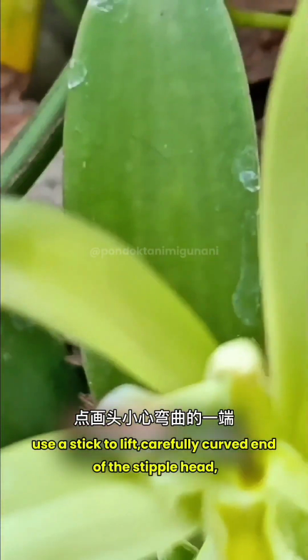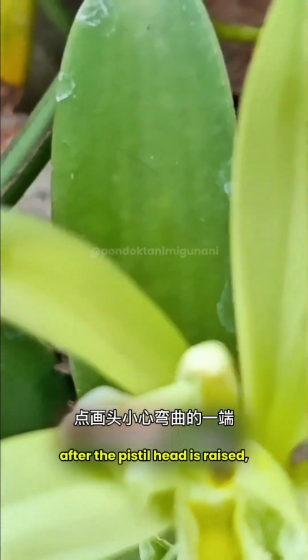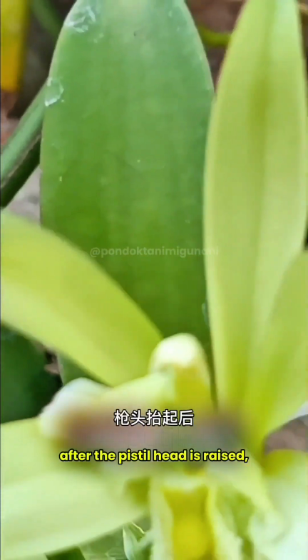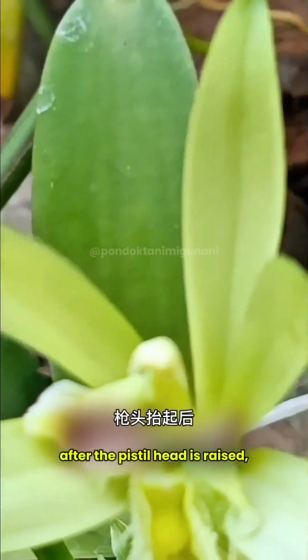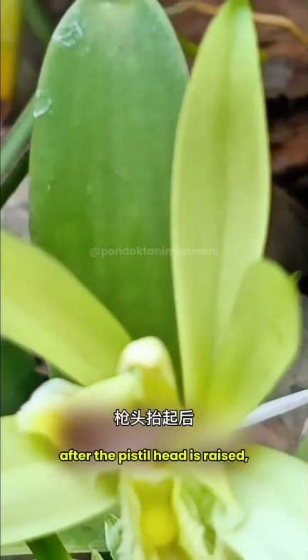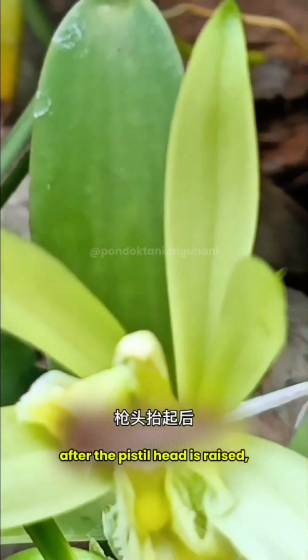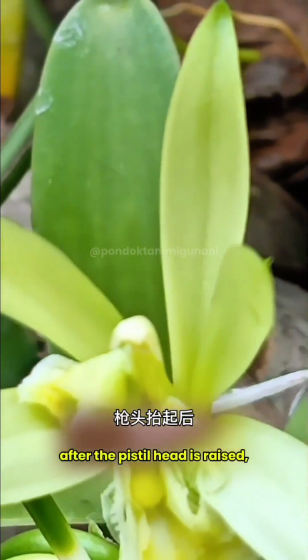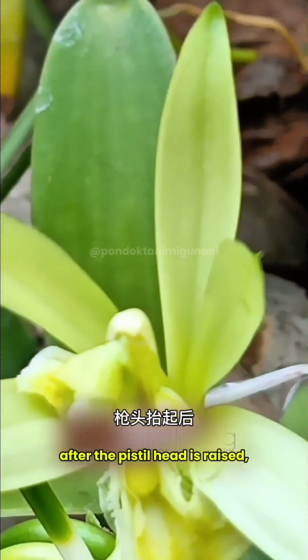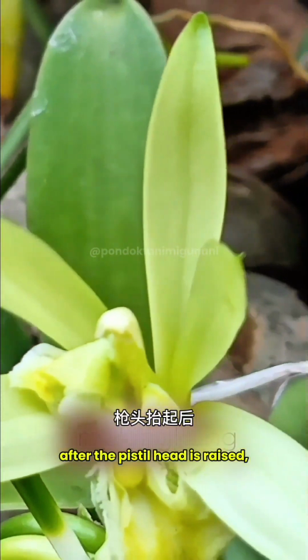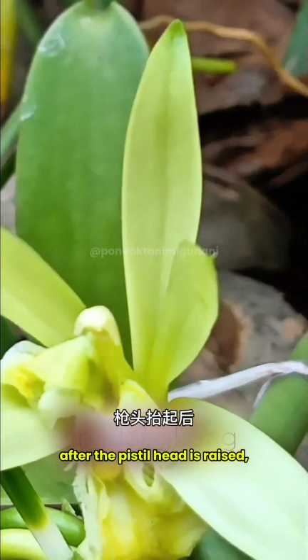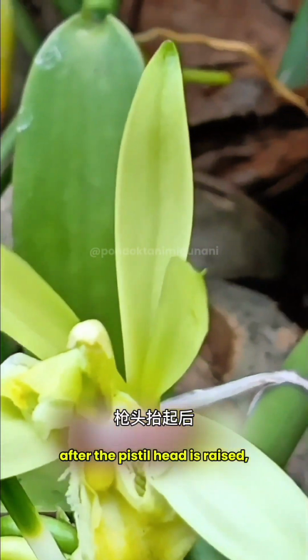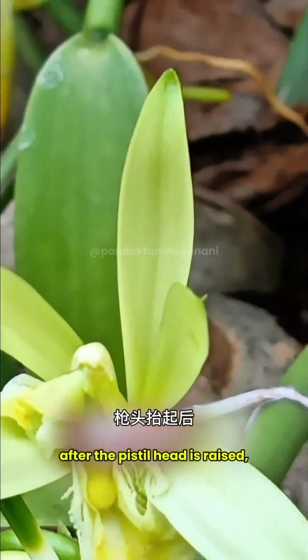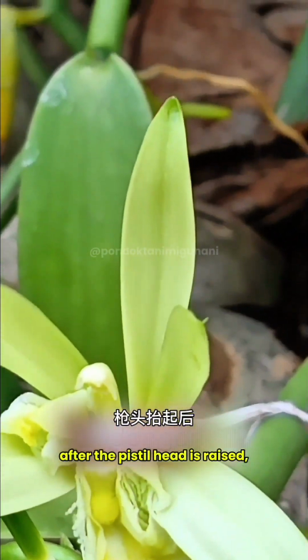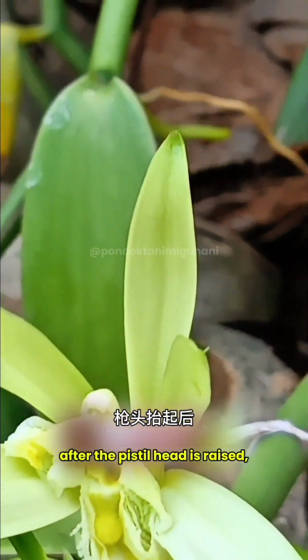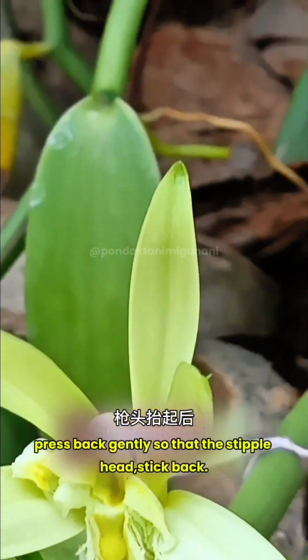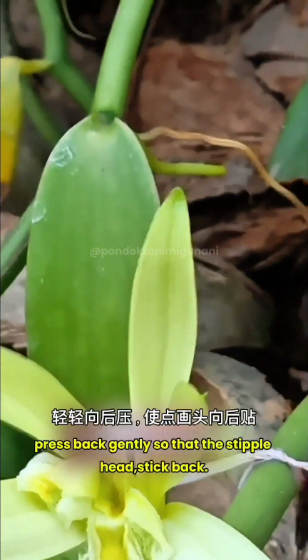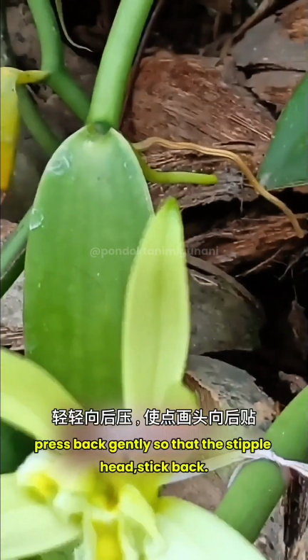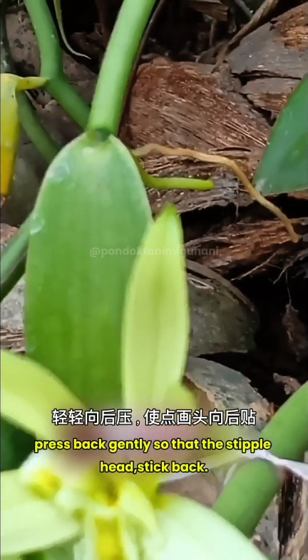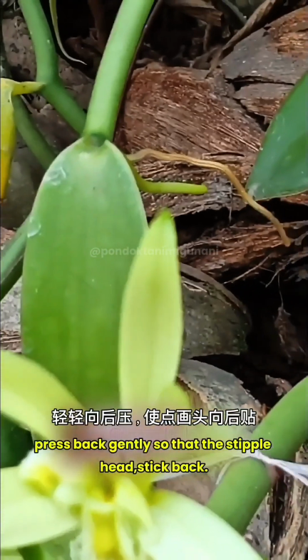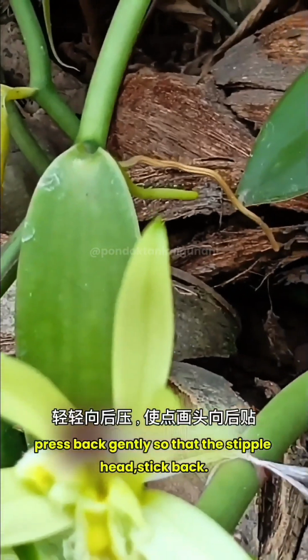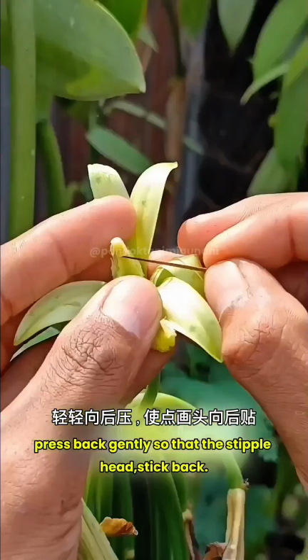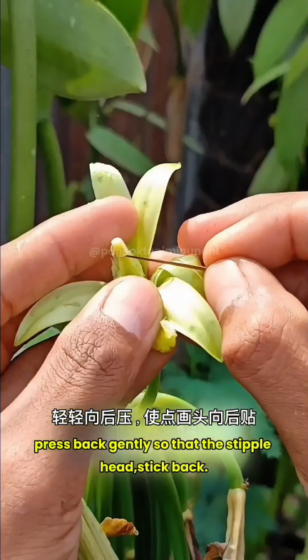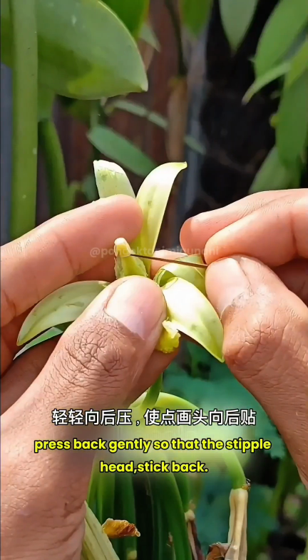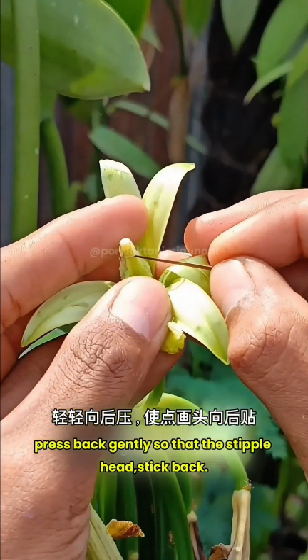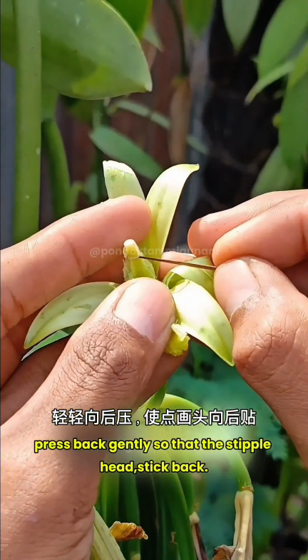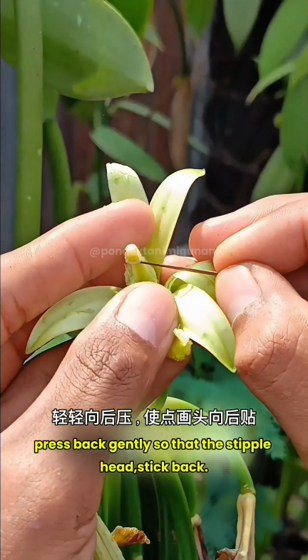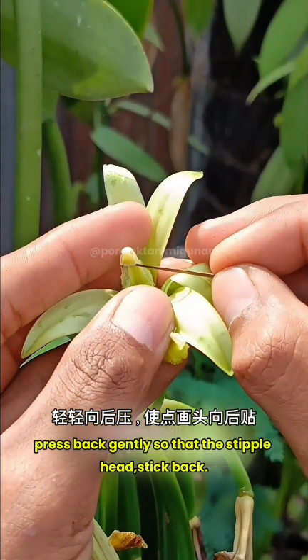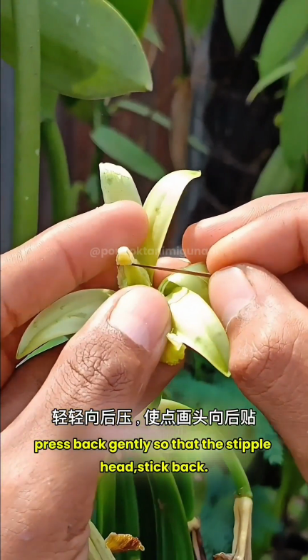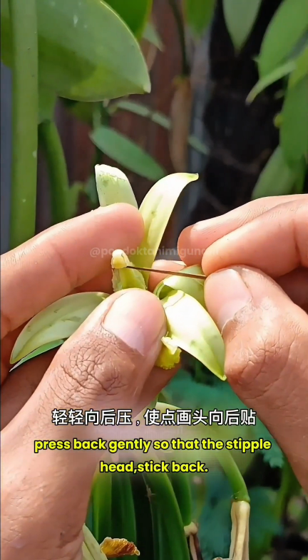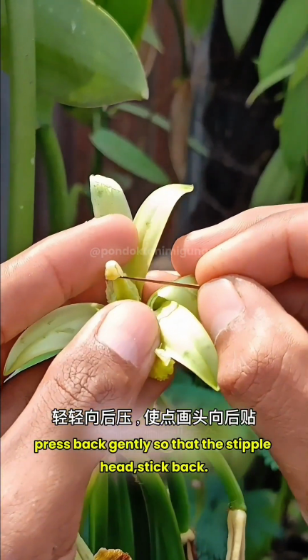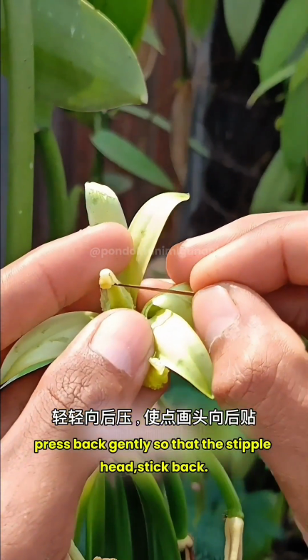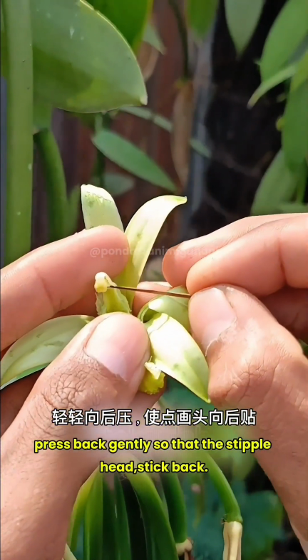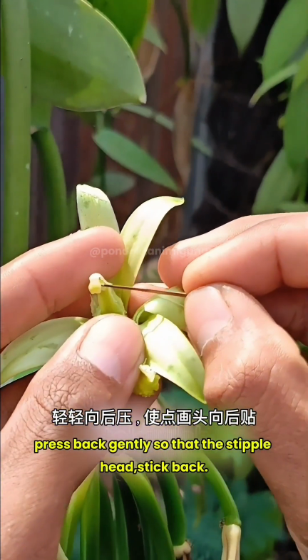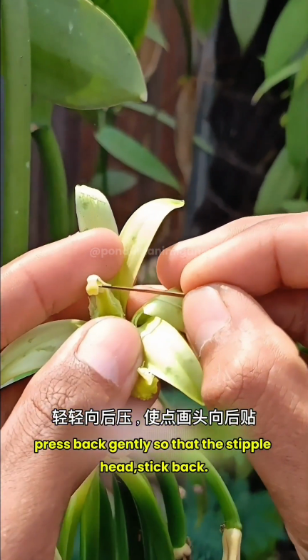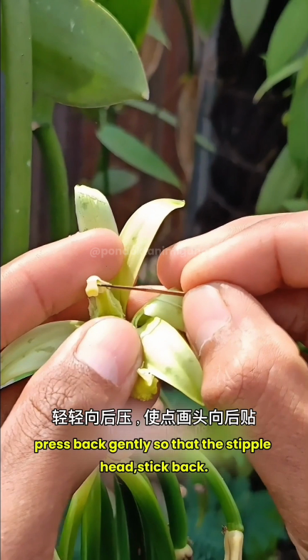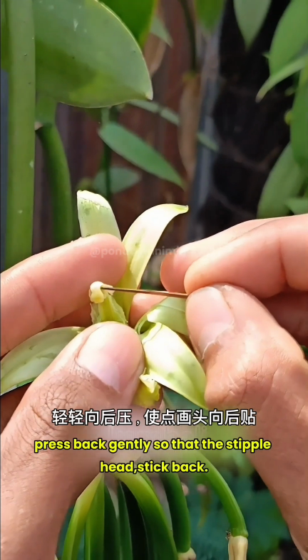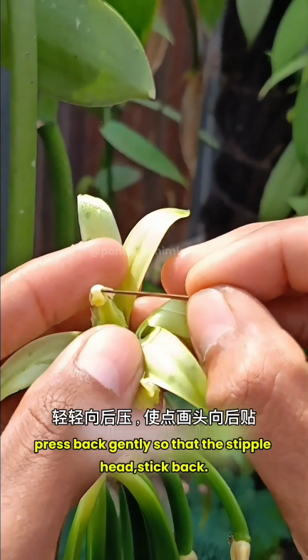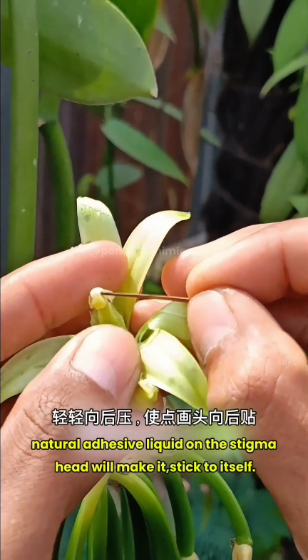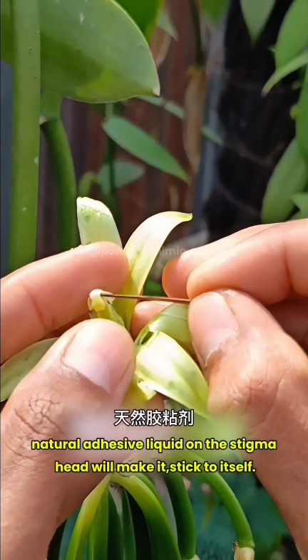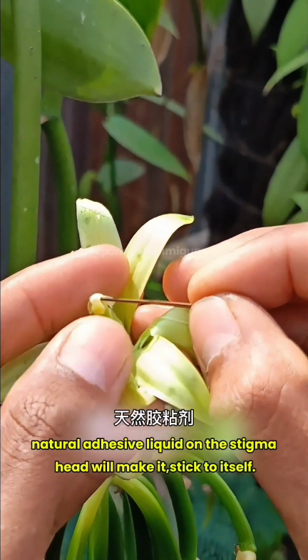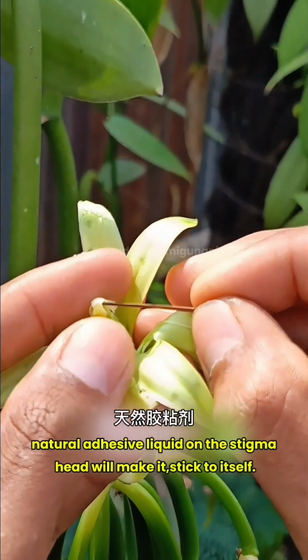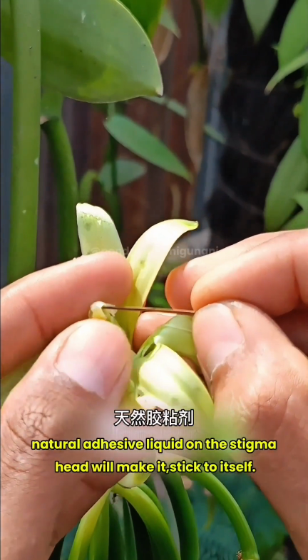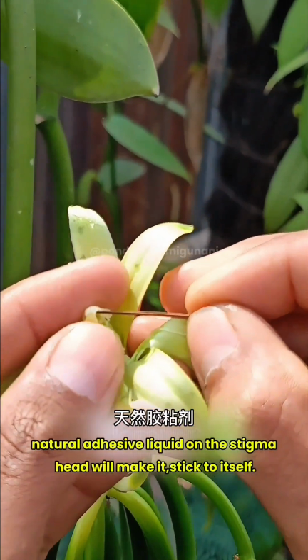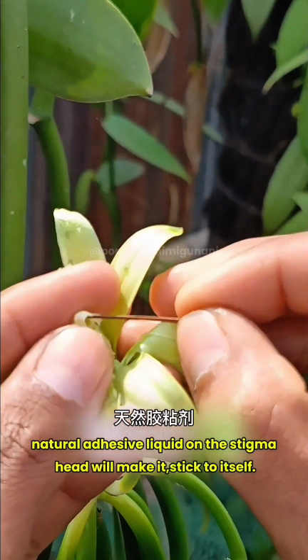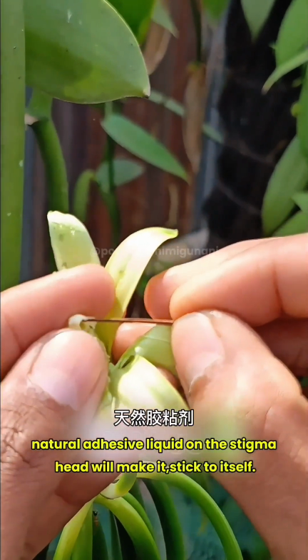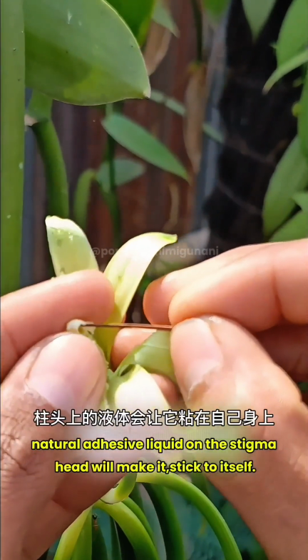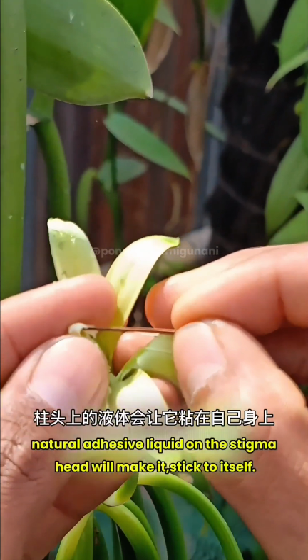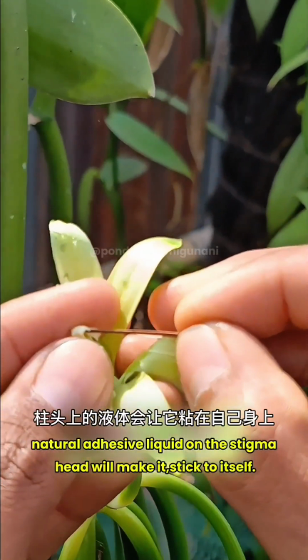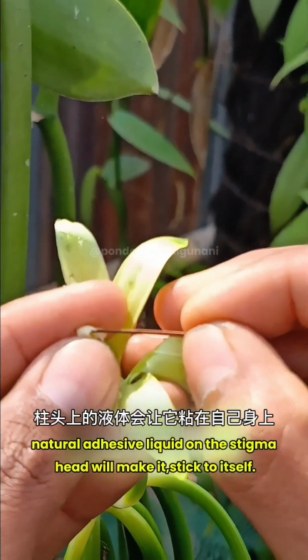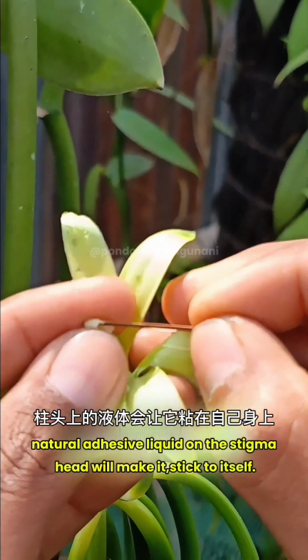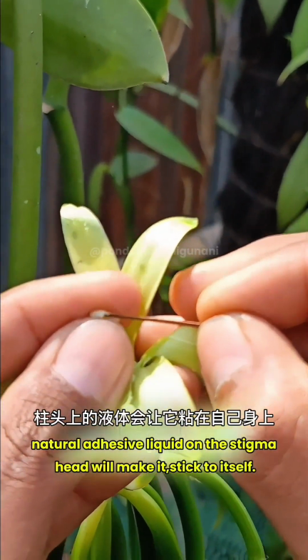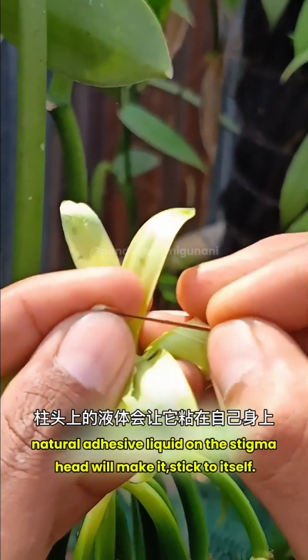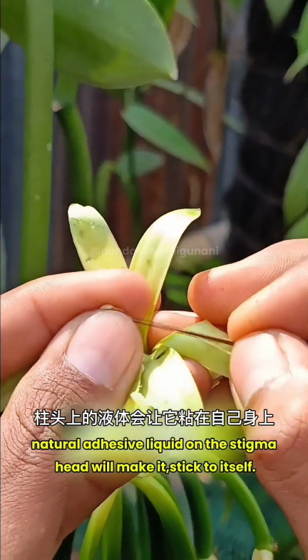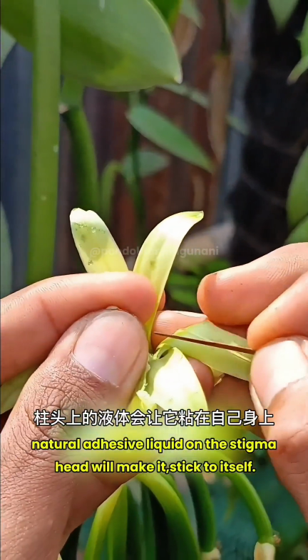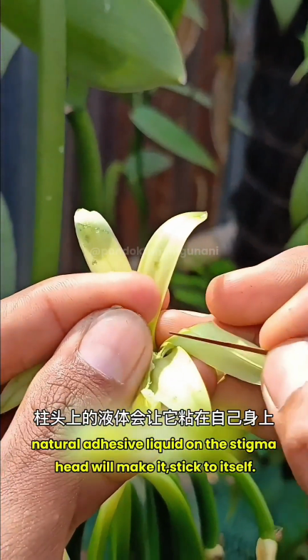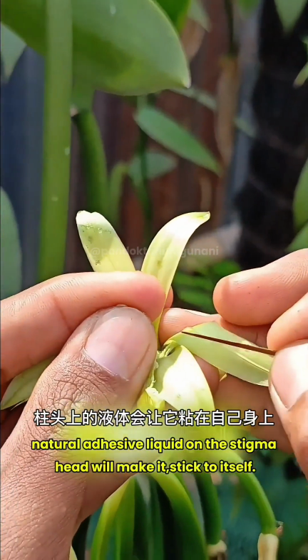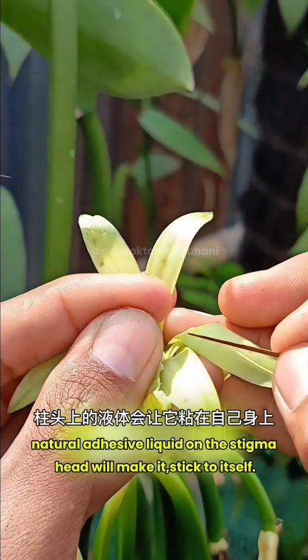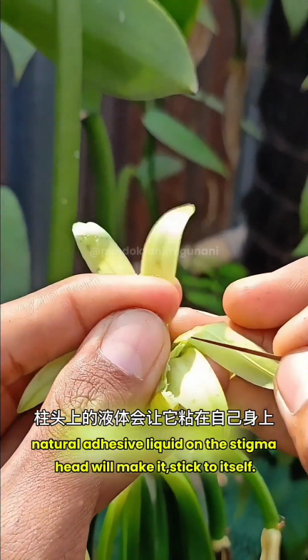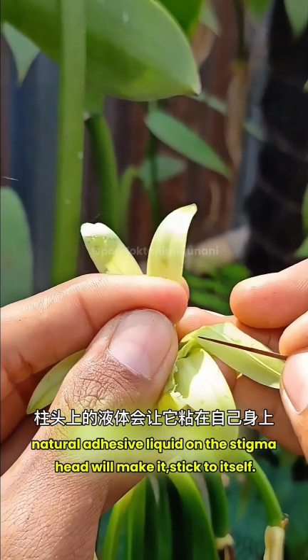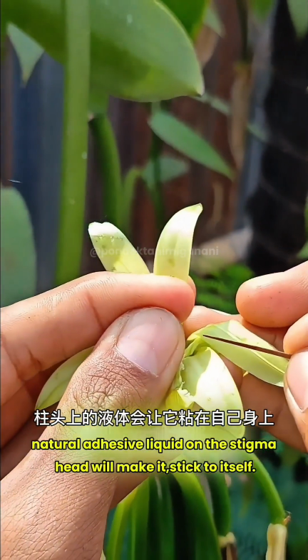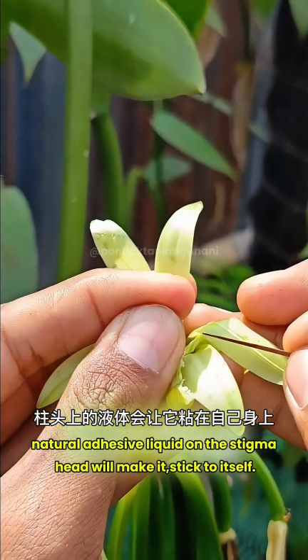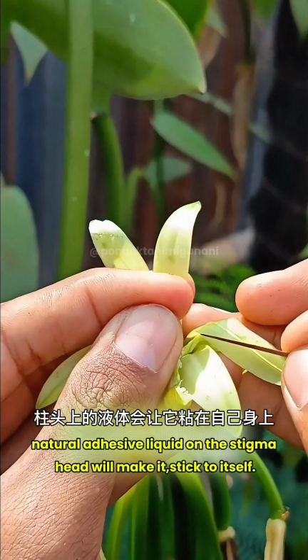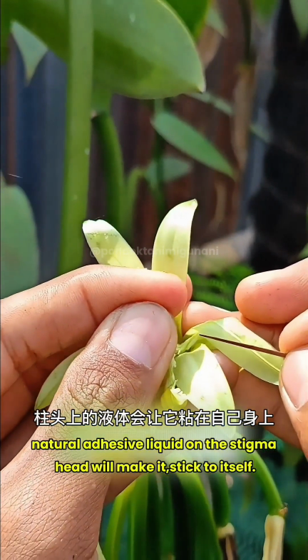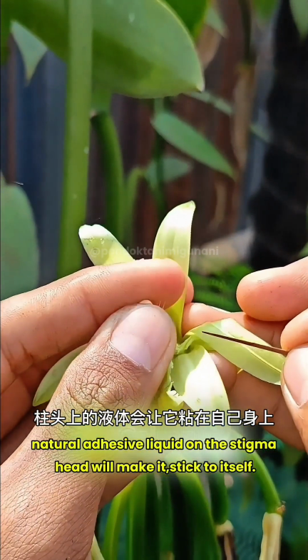After the pistil head is raised, press it back gently so that the stigma head sticks back. The natural adhesive liquid on the stigma head will make it stick to itself.